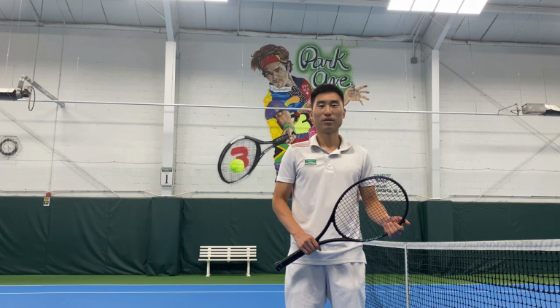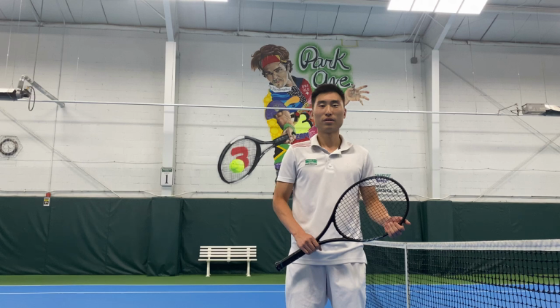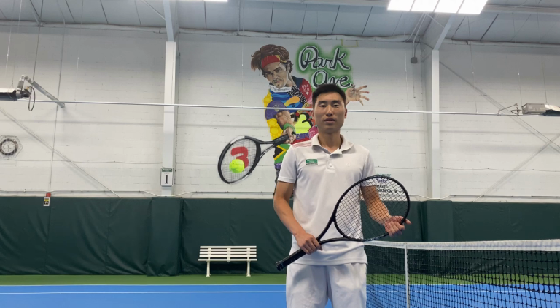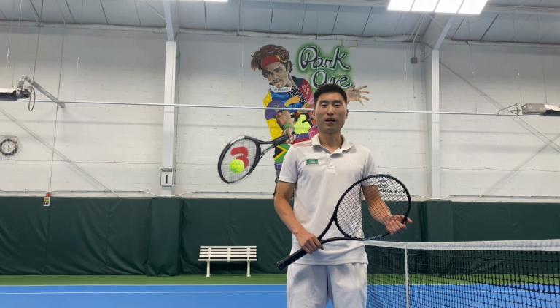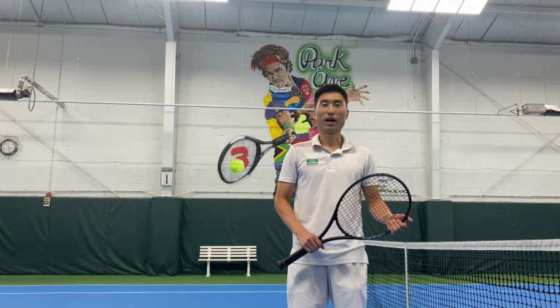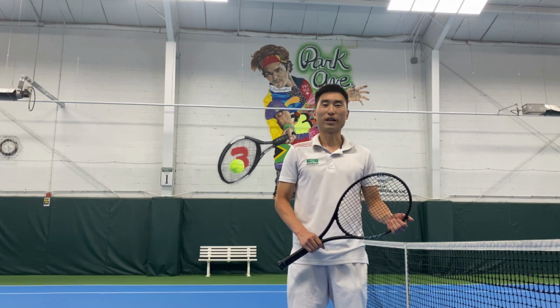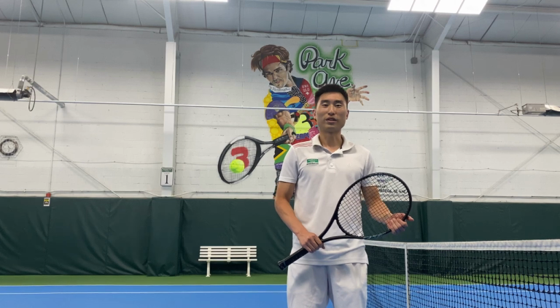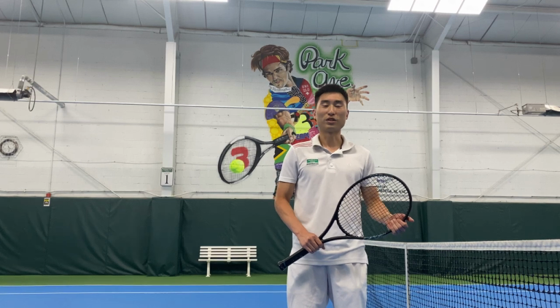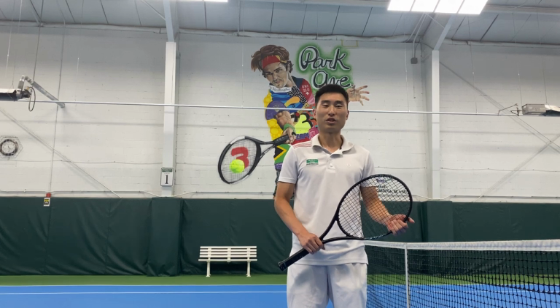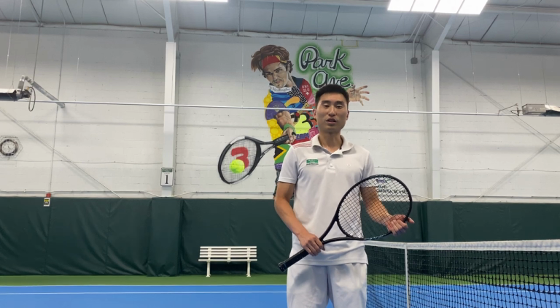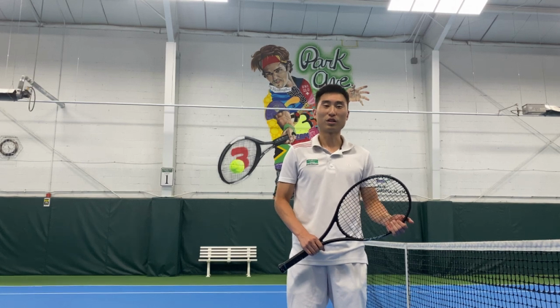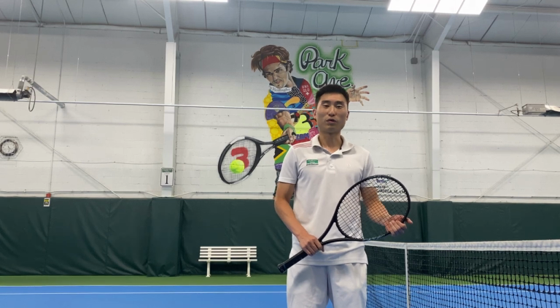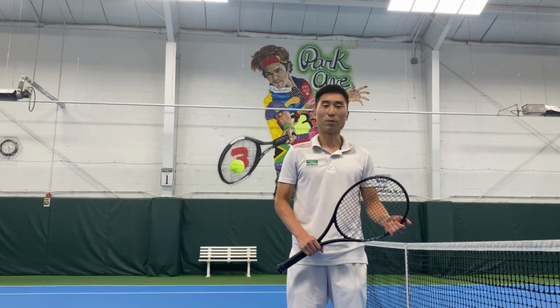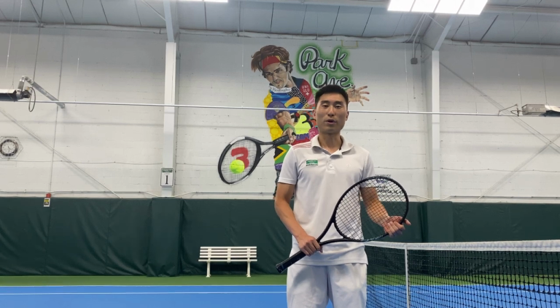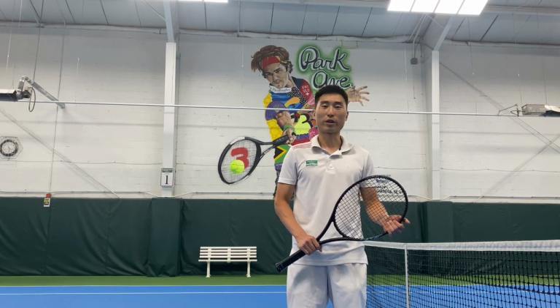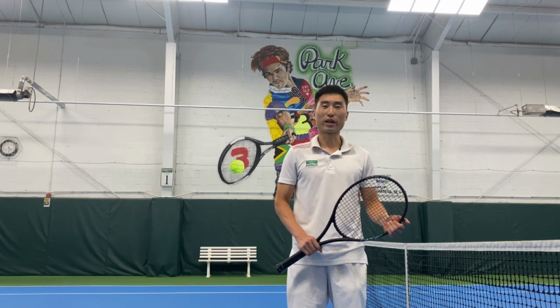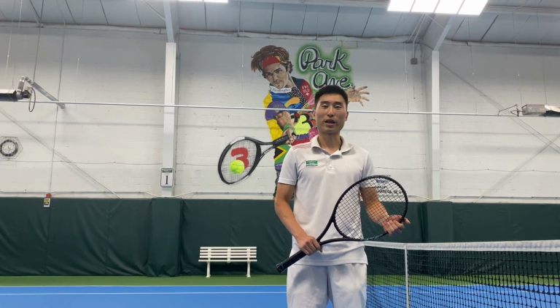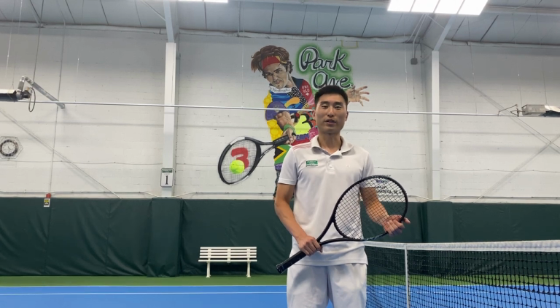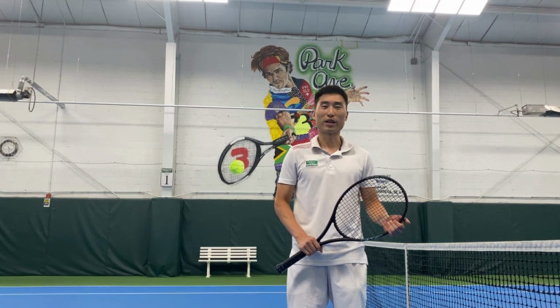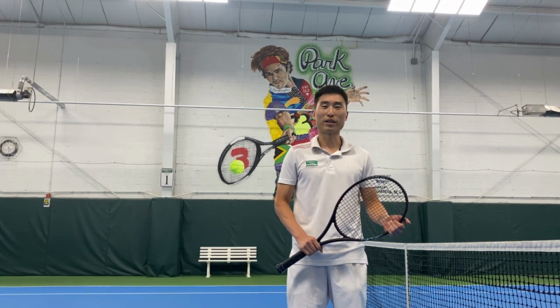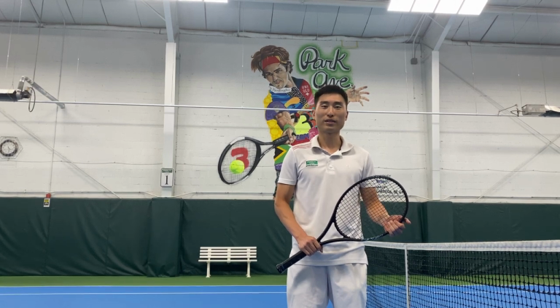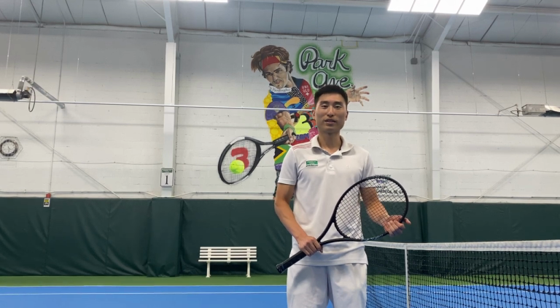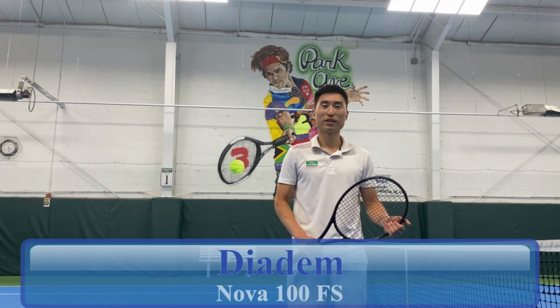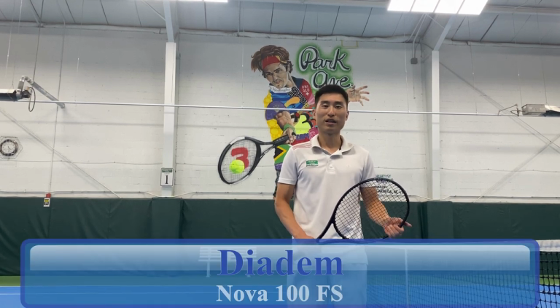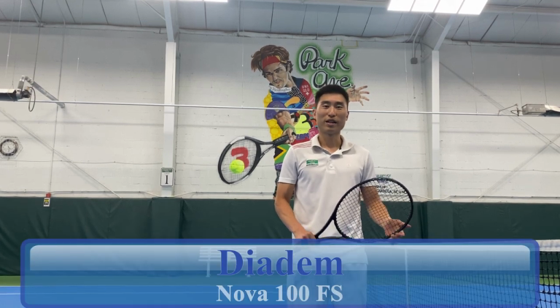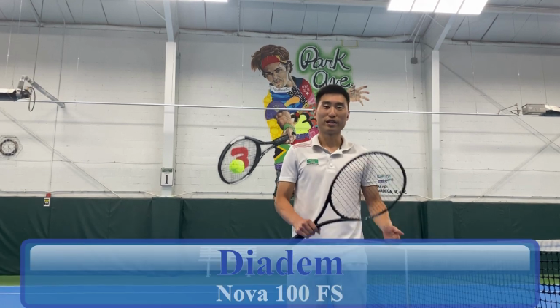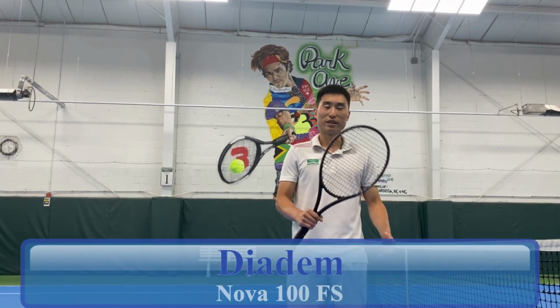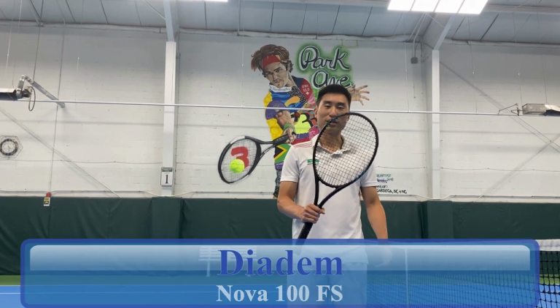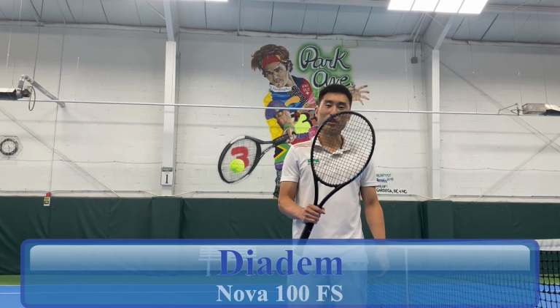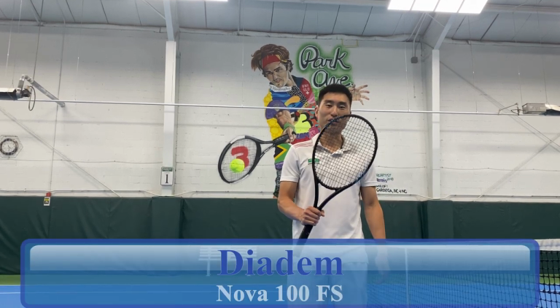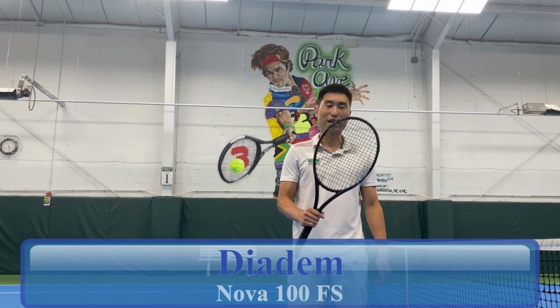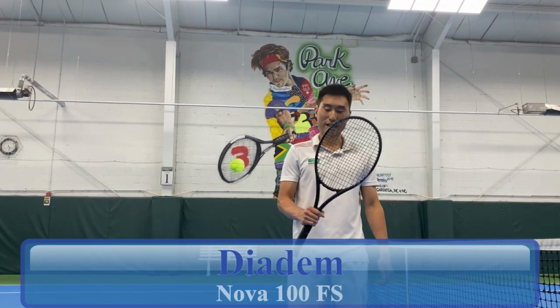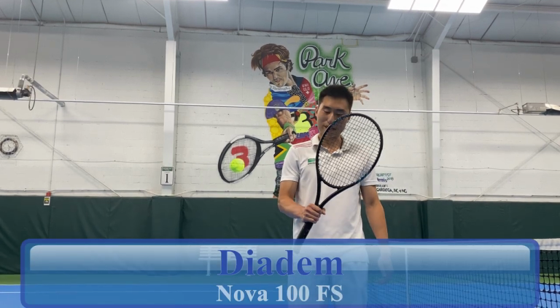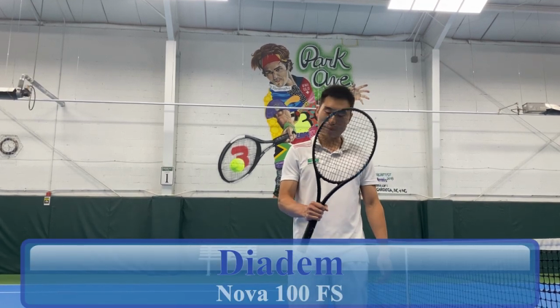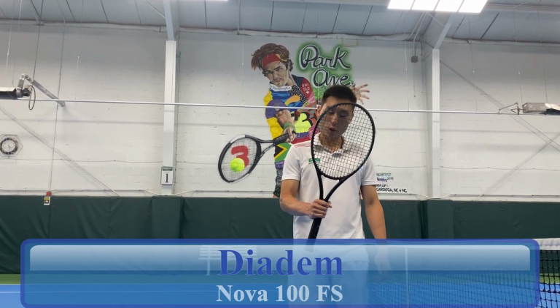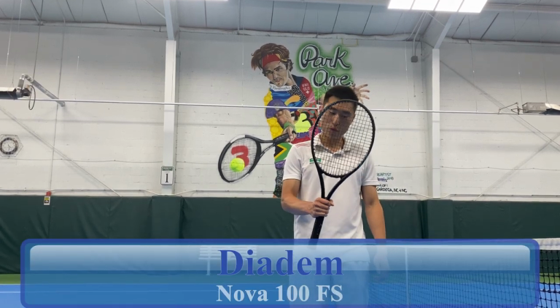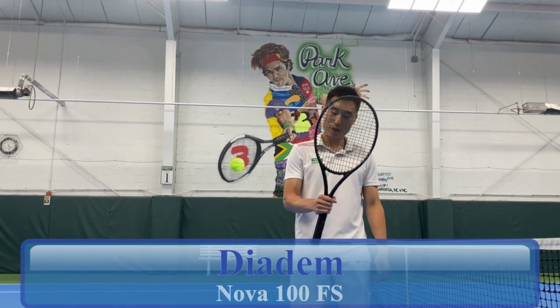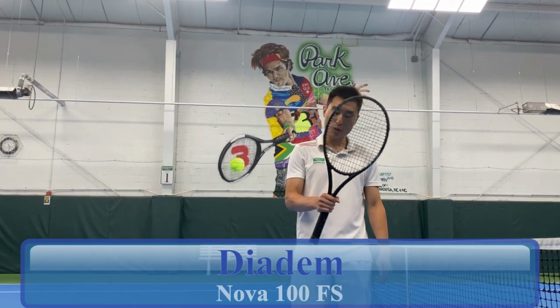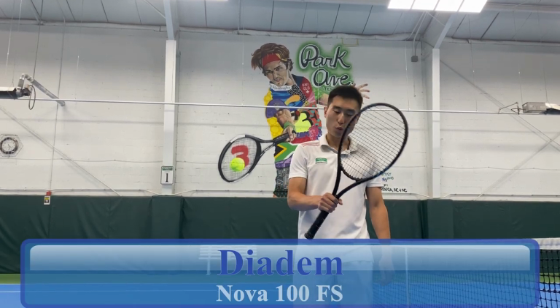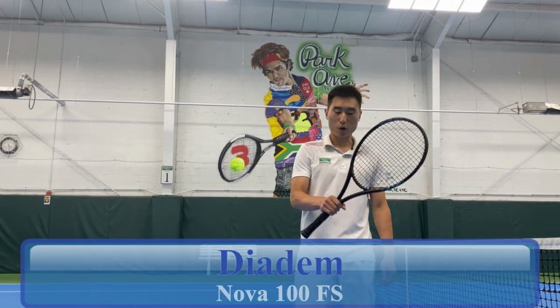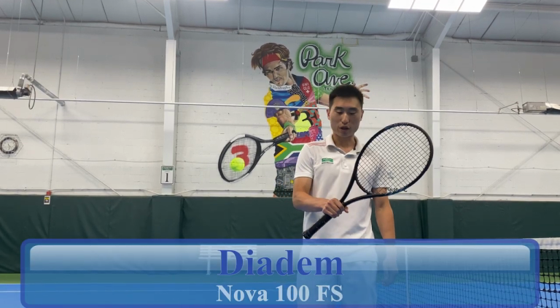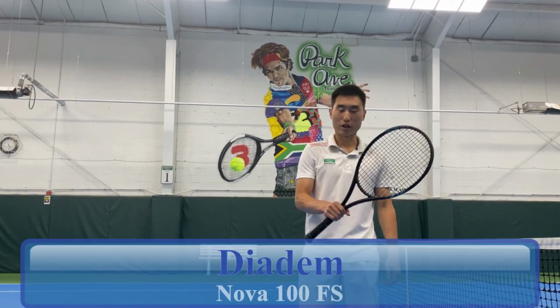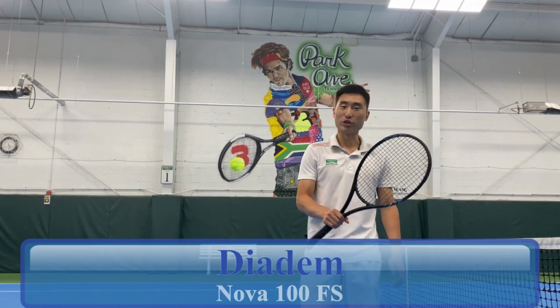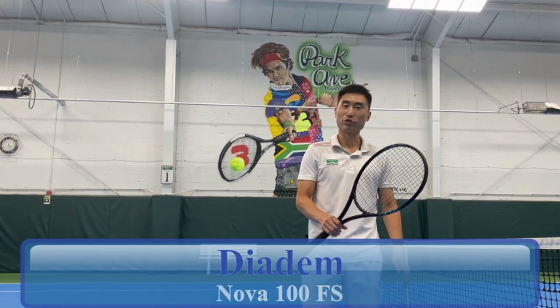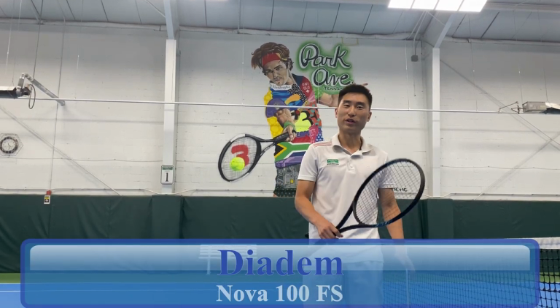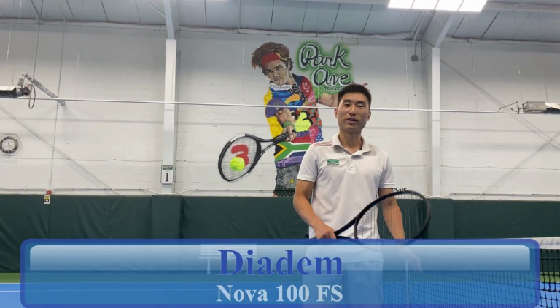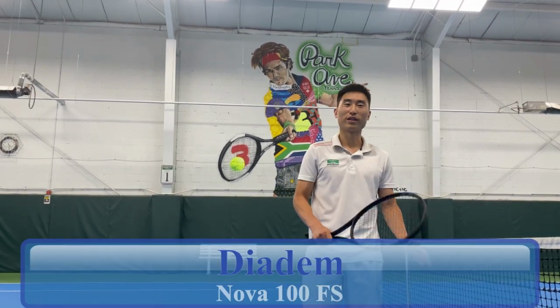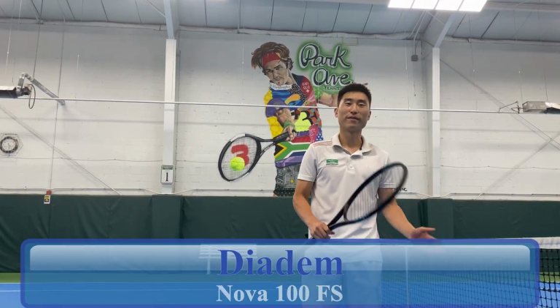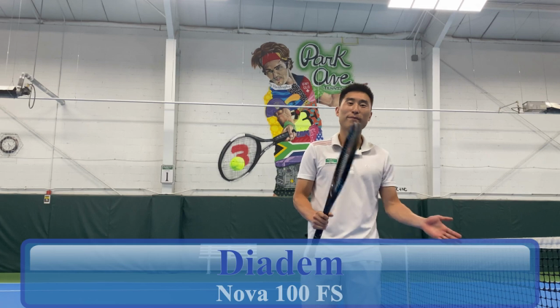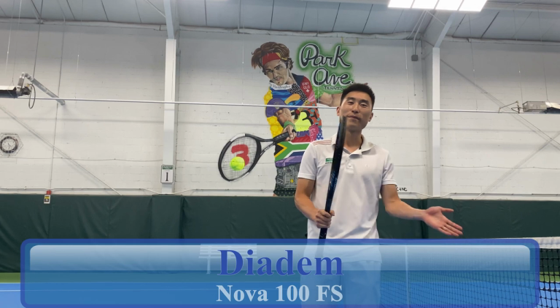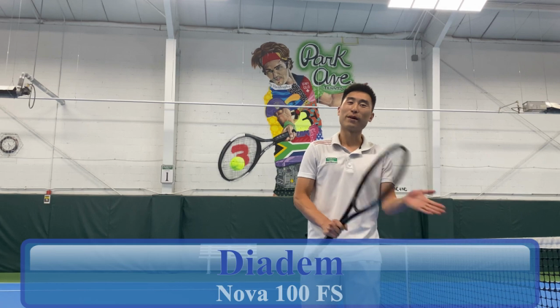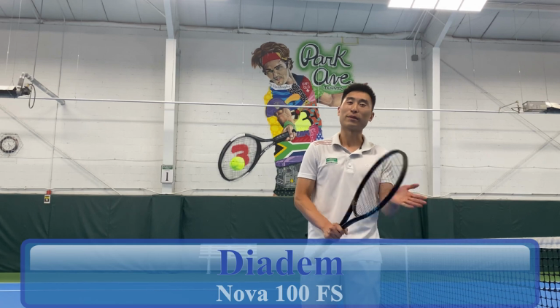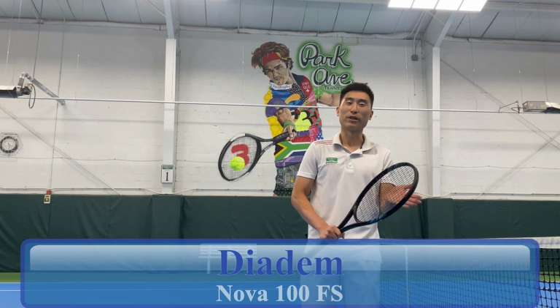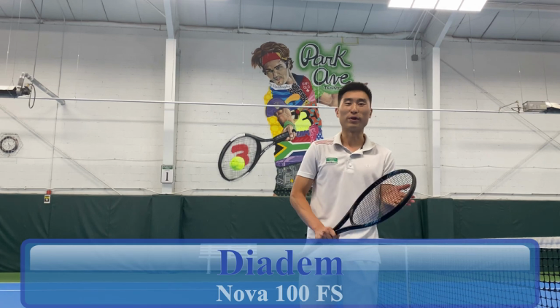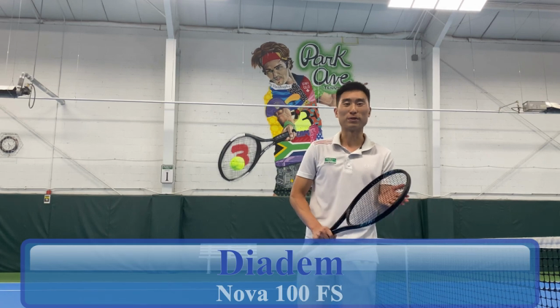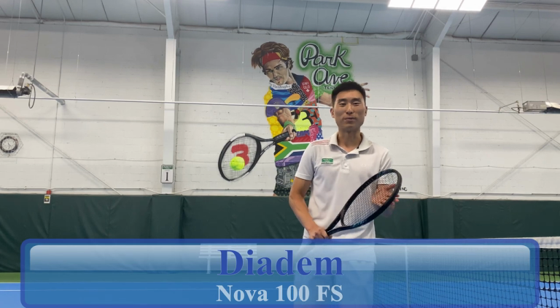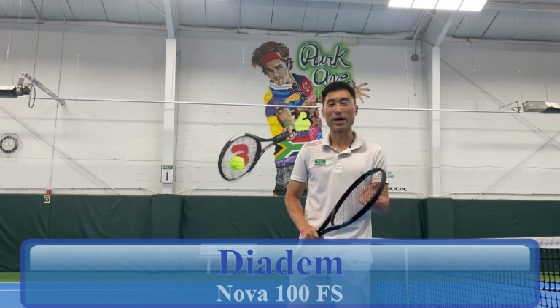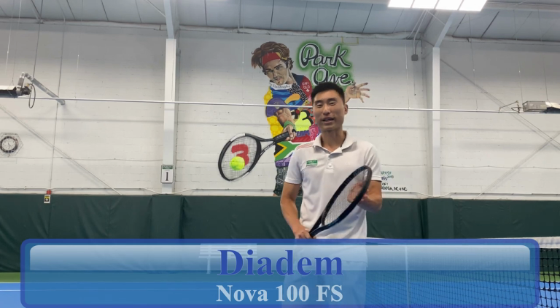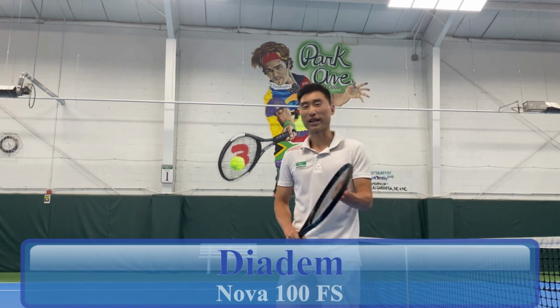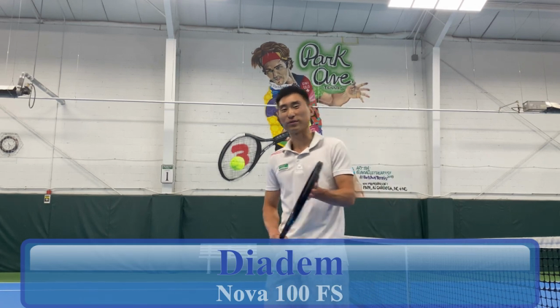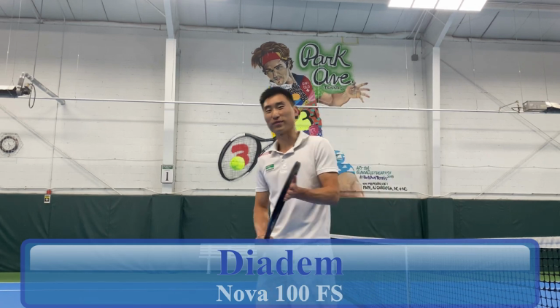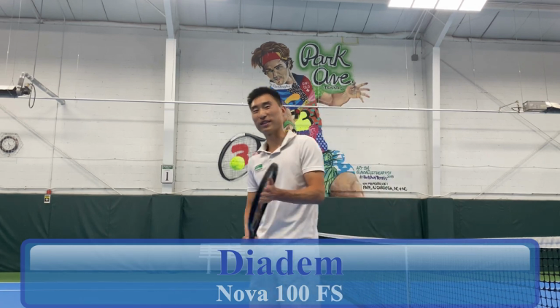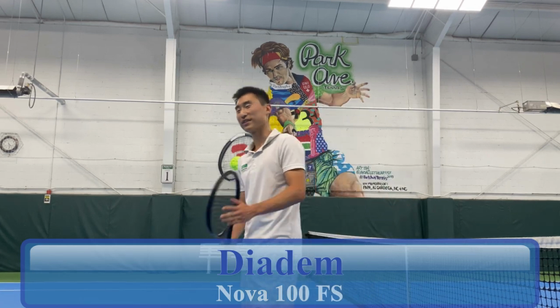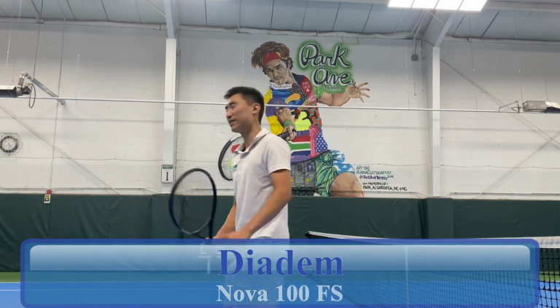Hi, this is Justin from Park Ave Tennis. This is the Diada Nova 100. I'm going to rip some backhands with this.